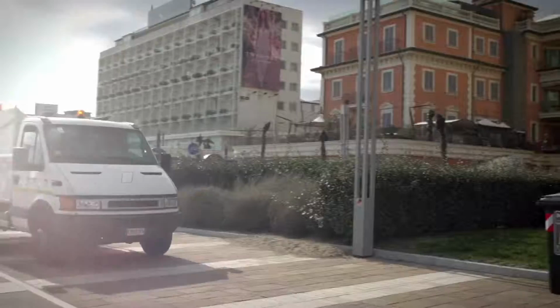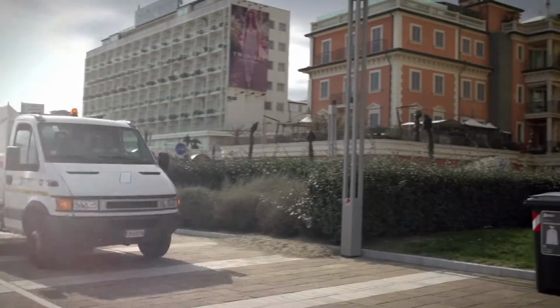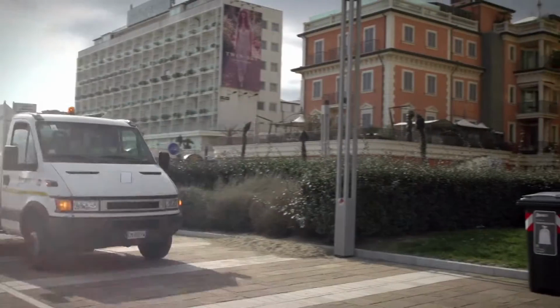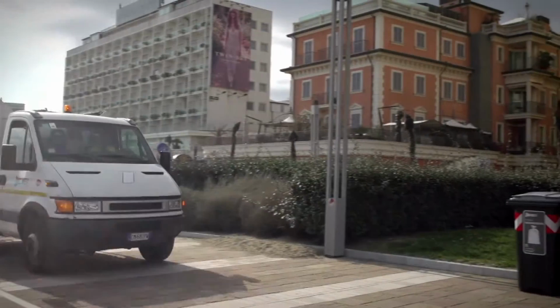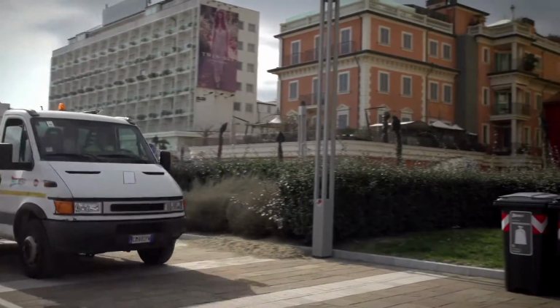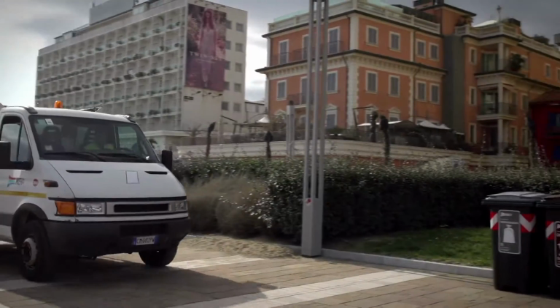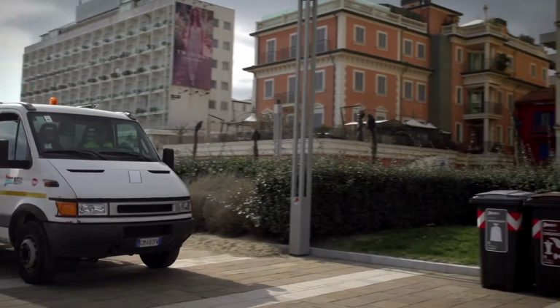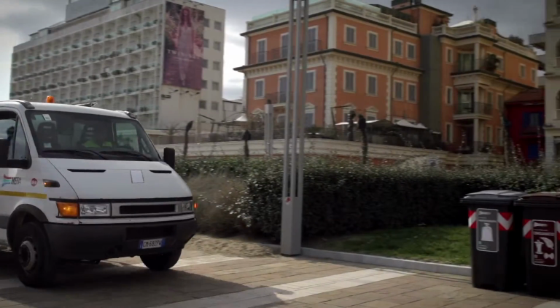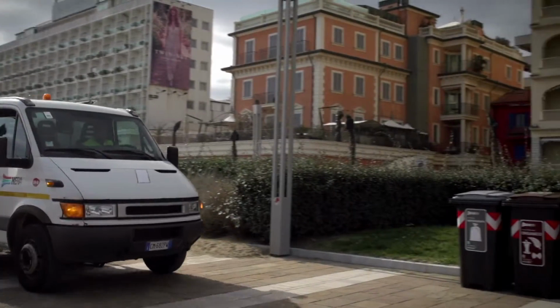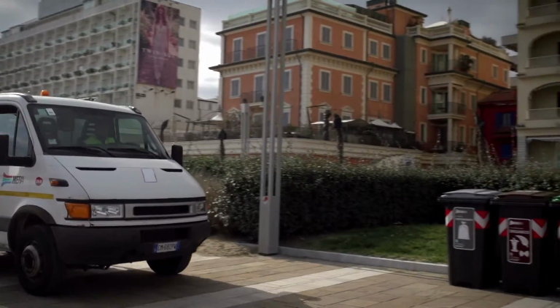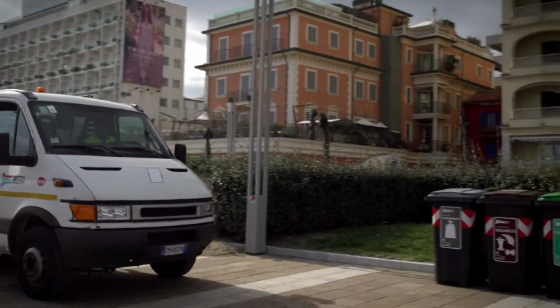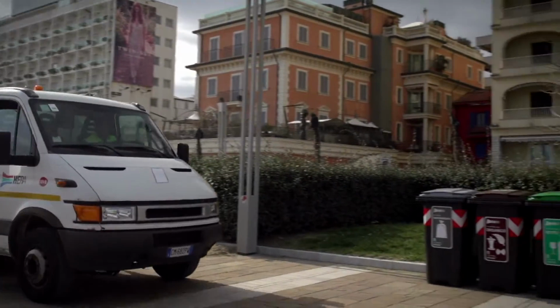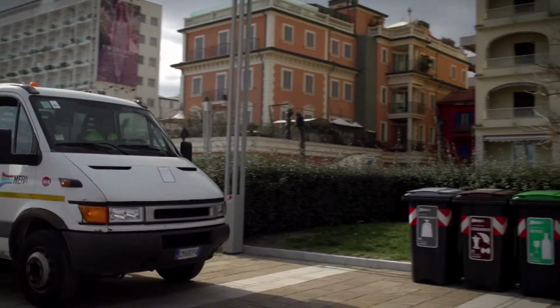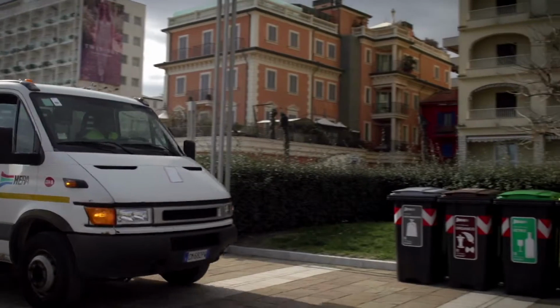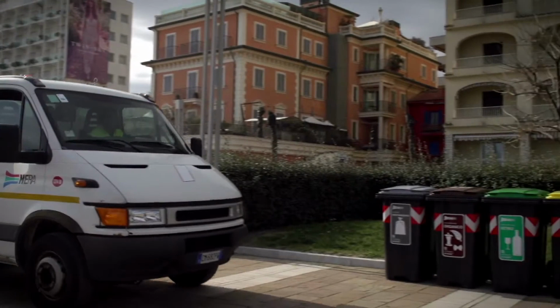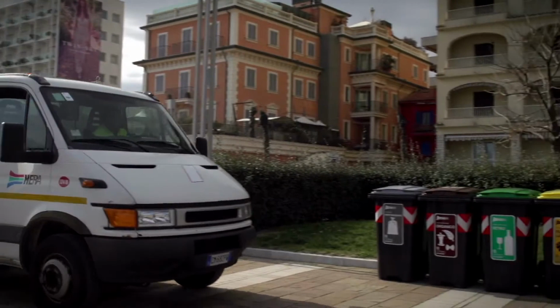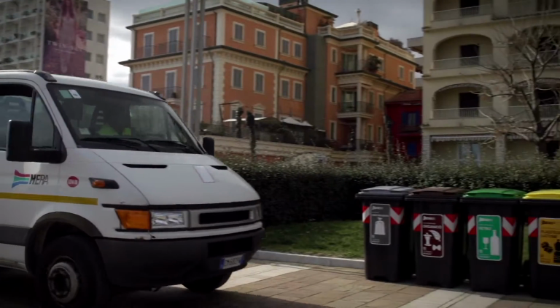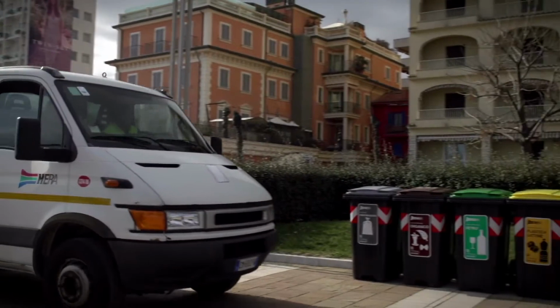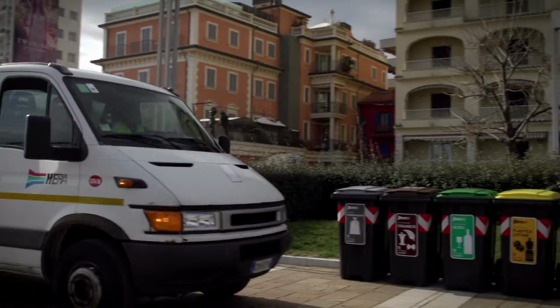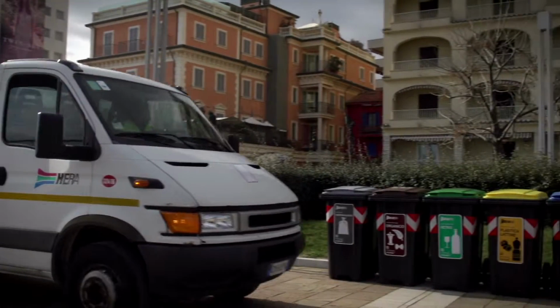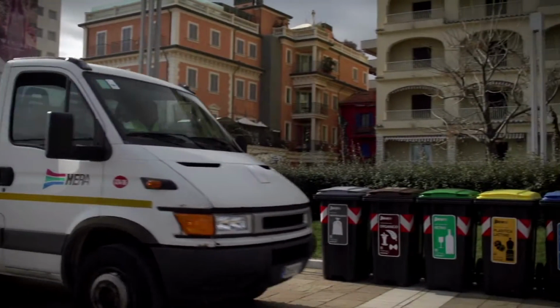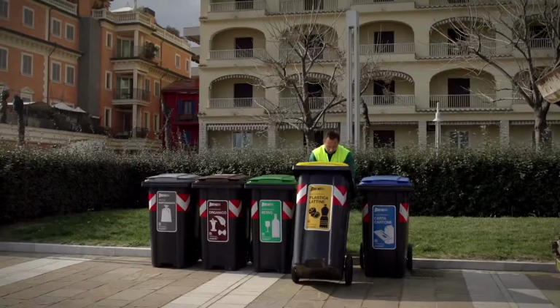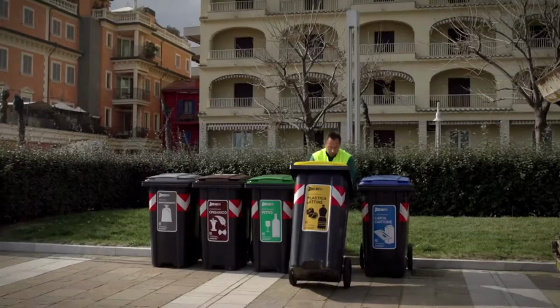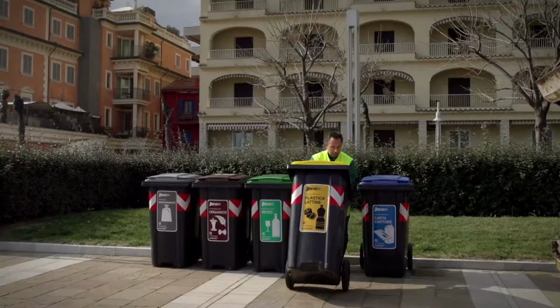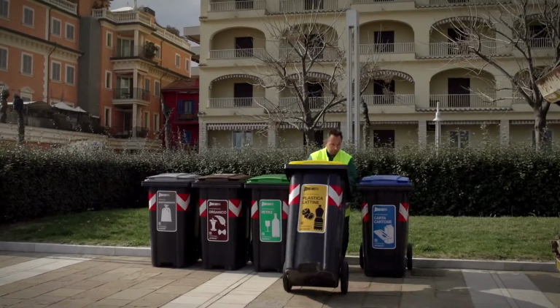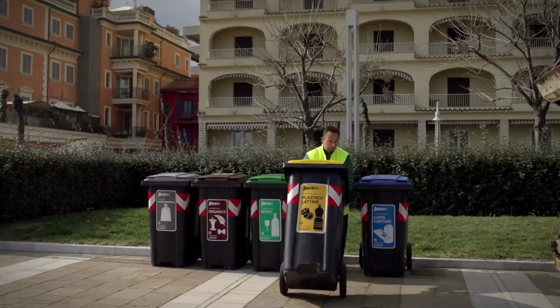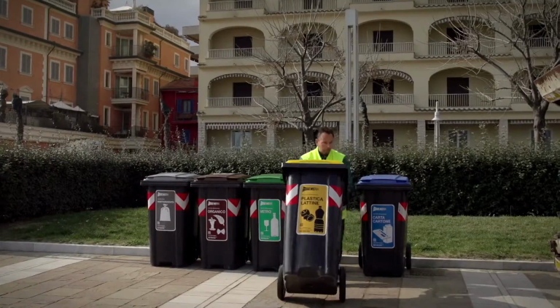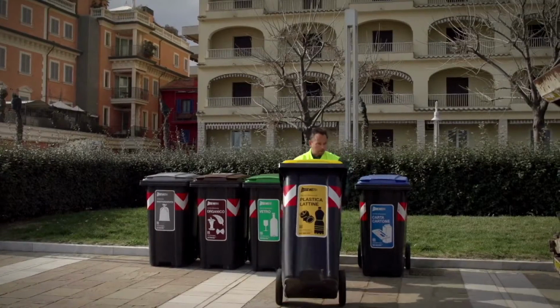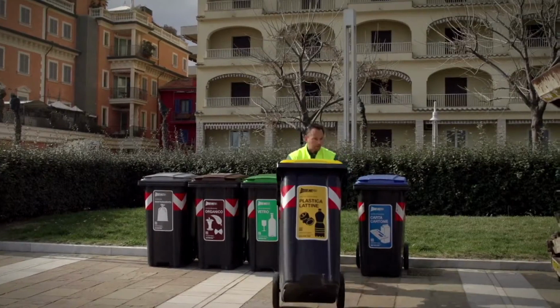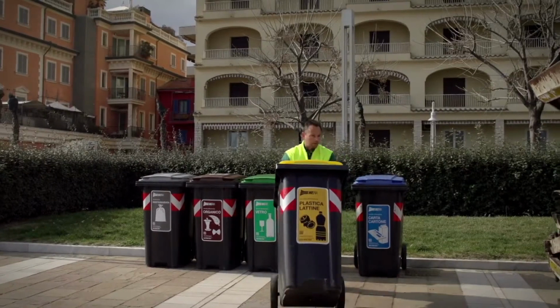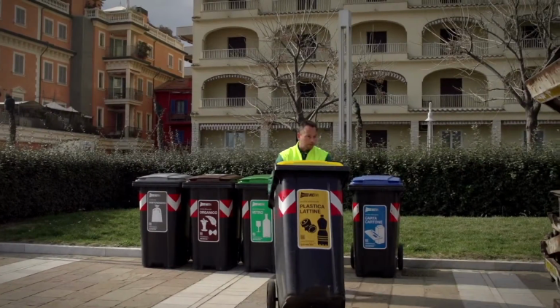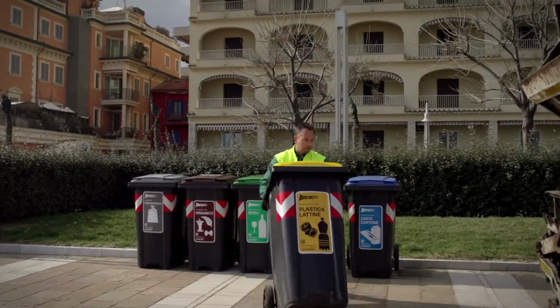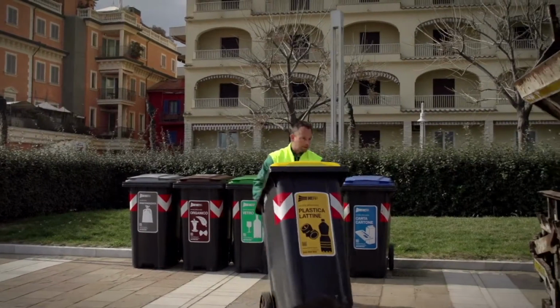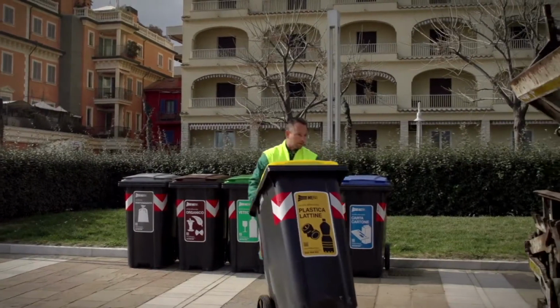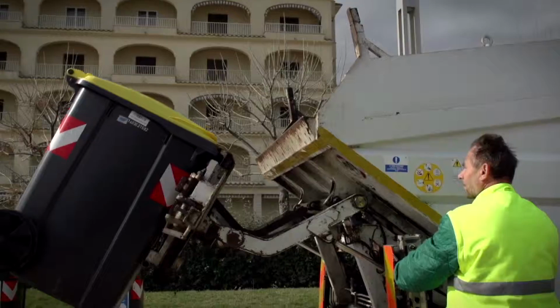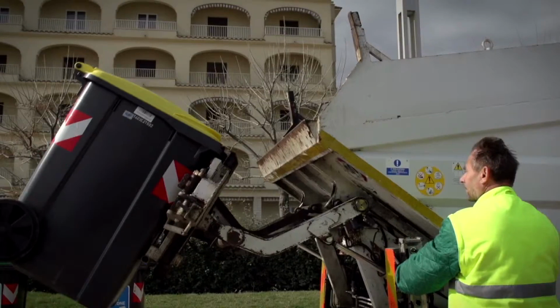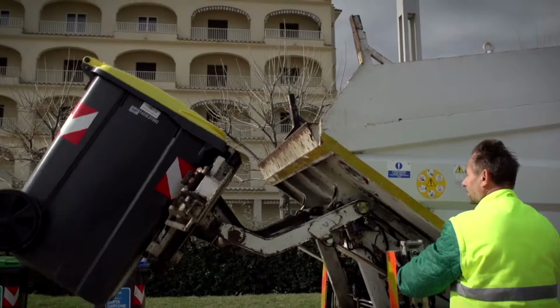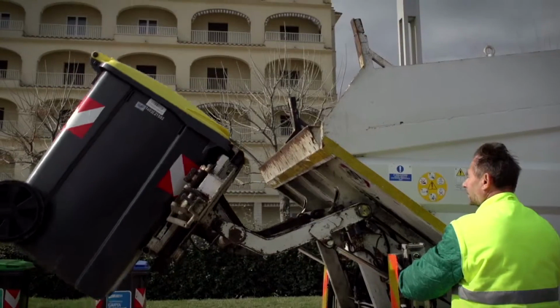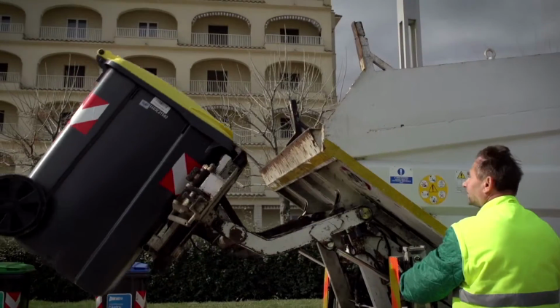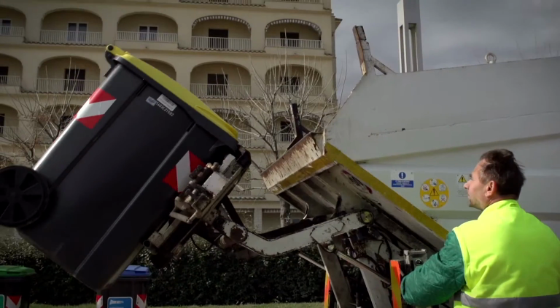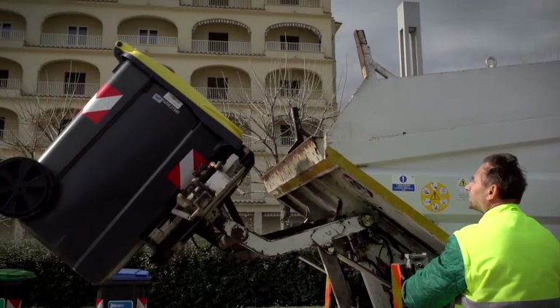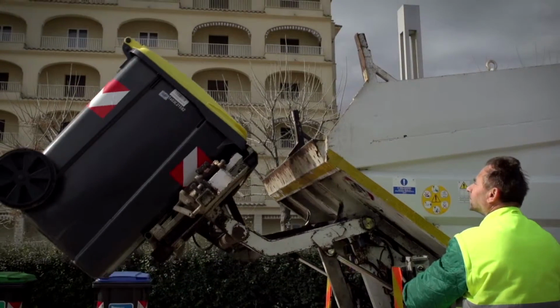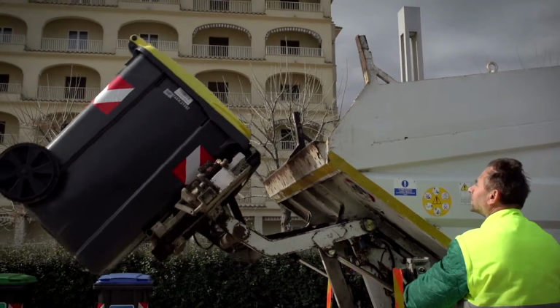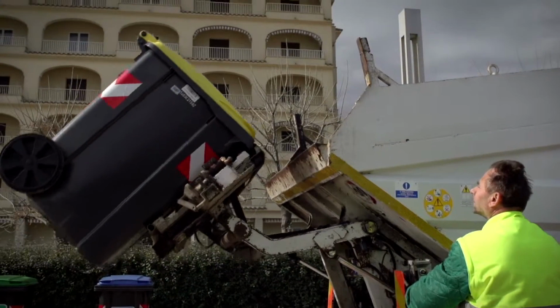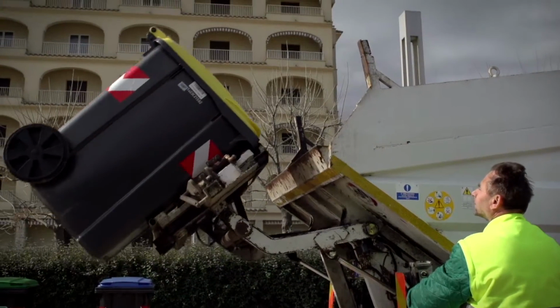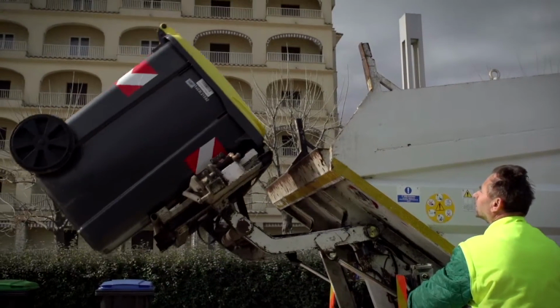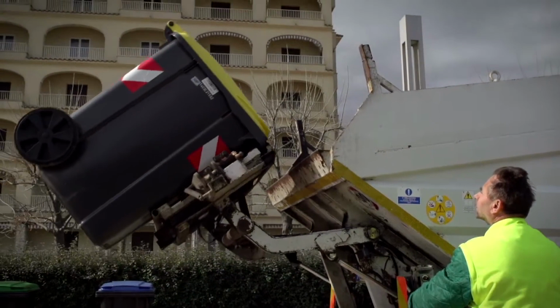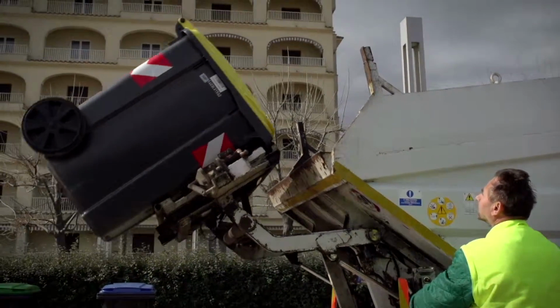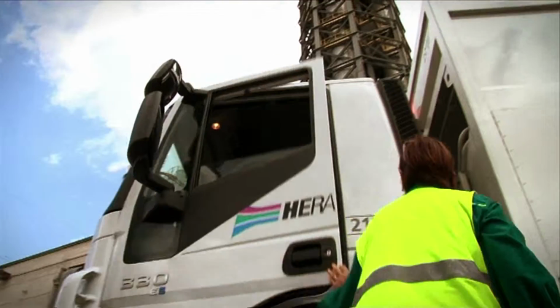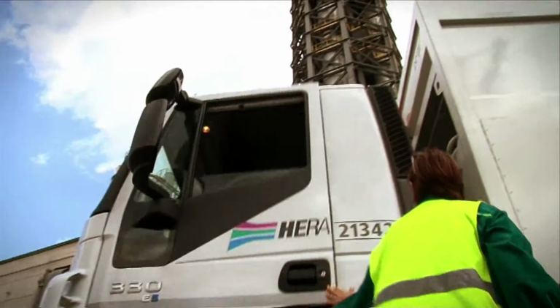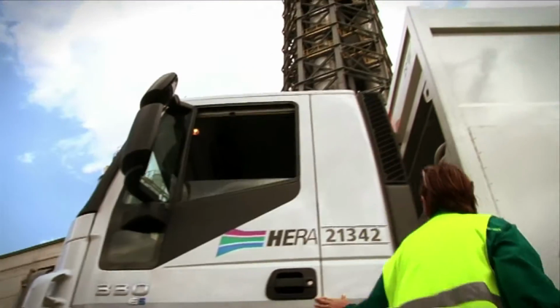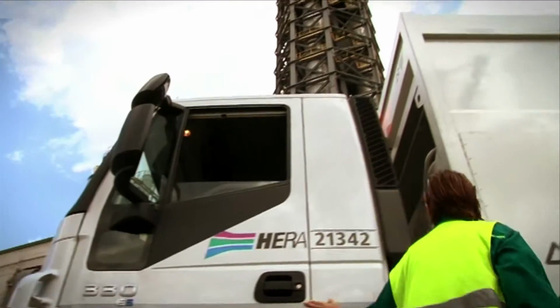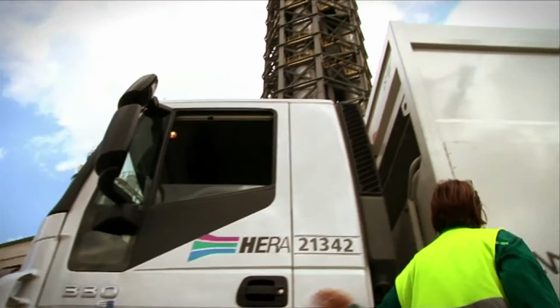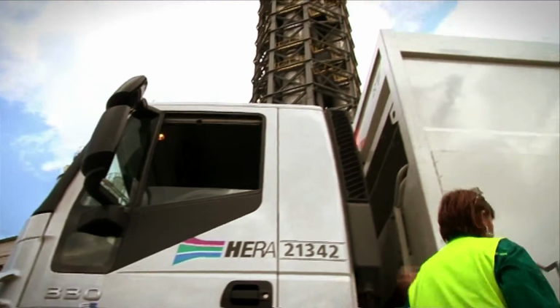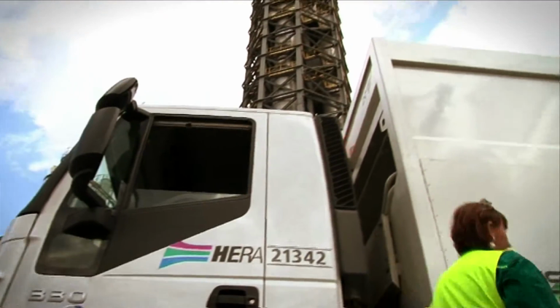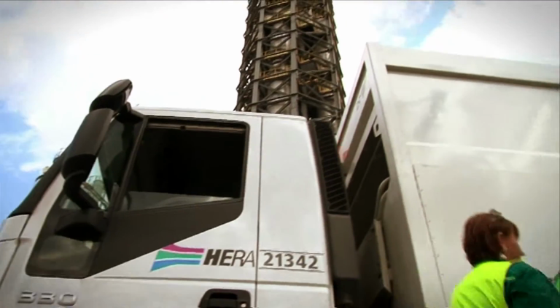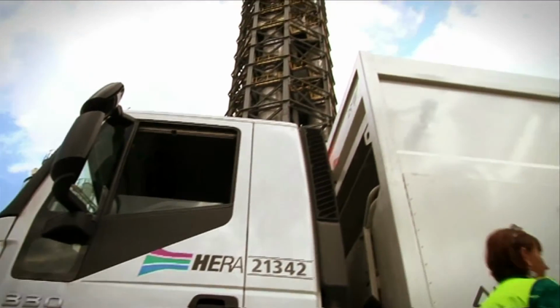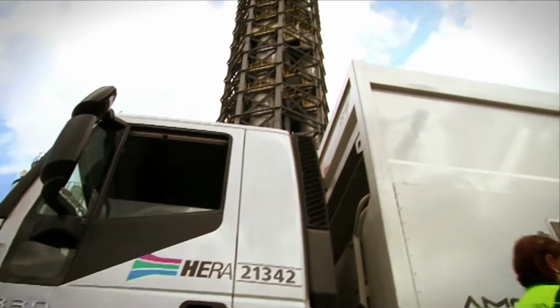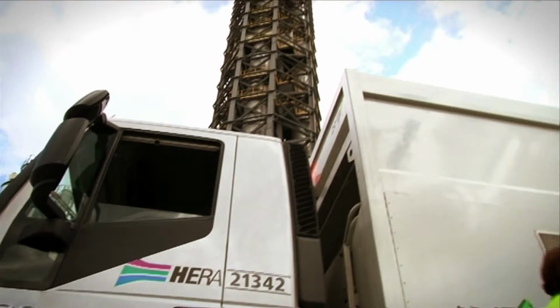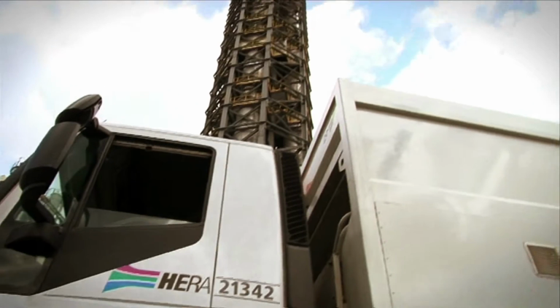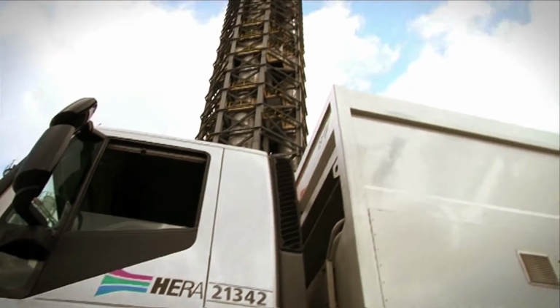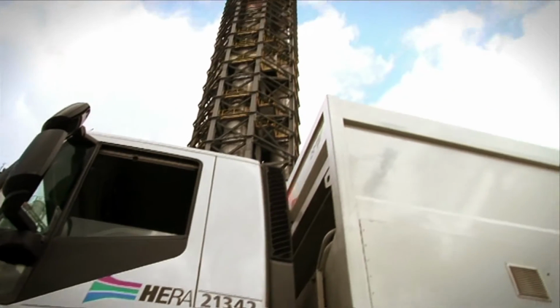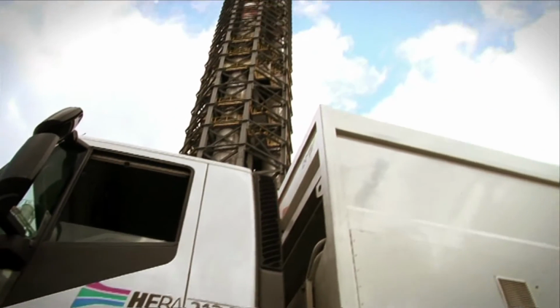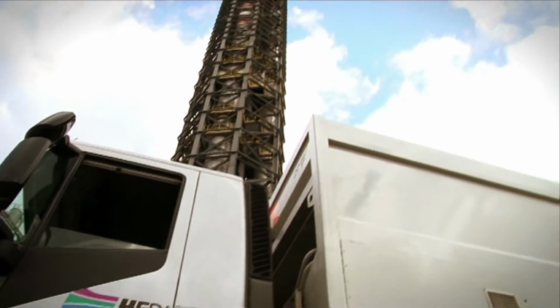But recycling is just the first step in a long and complex journey, involving operators, vehicles and equipment.